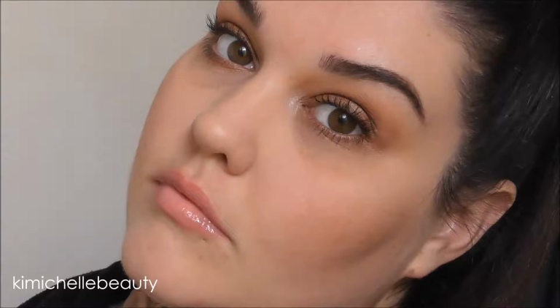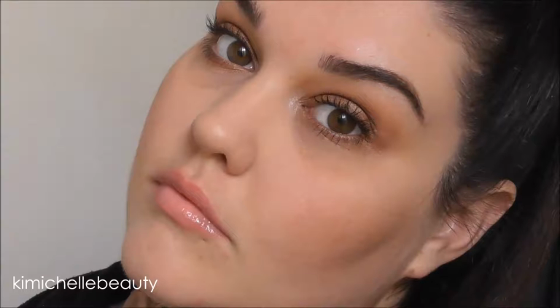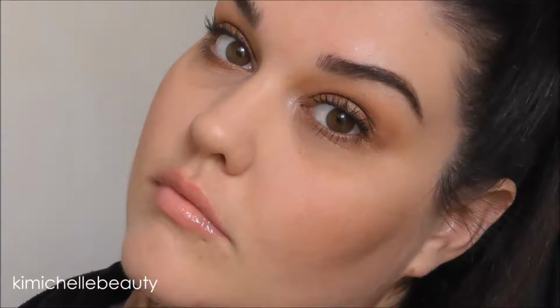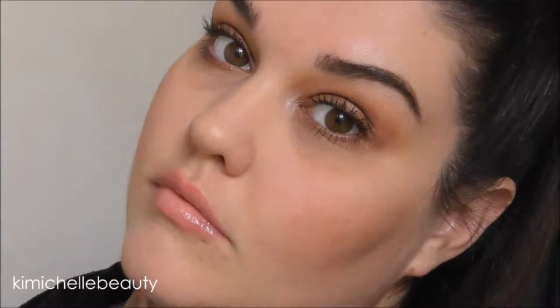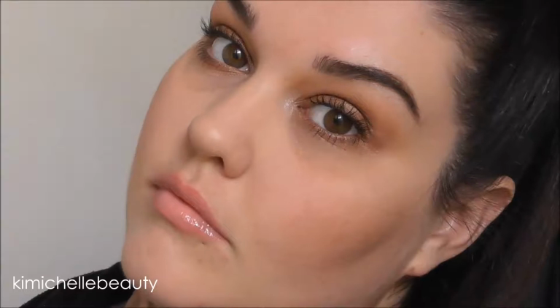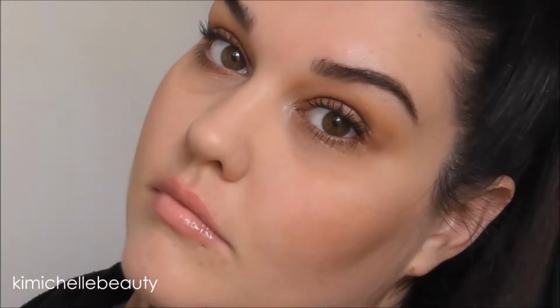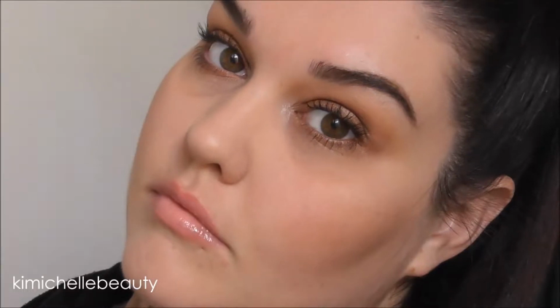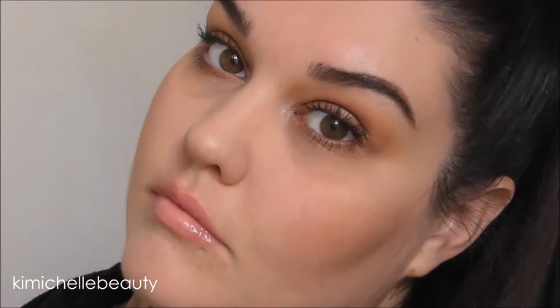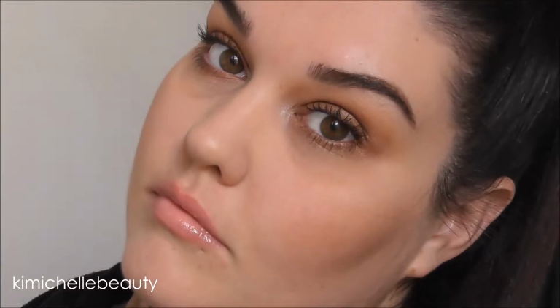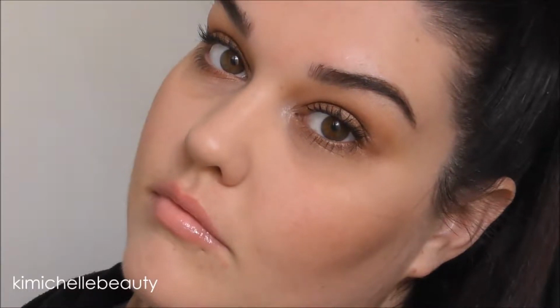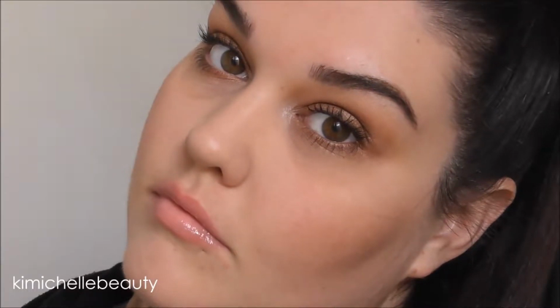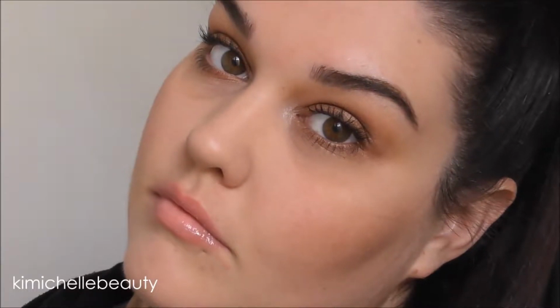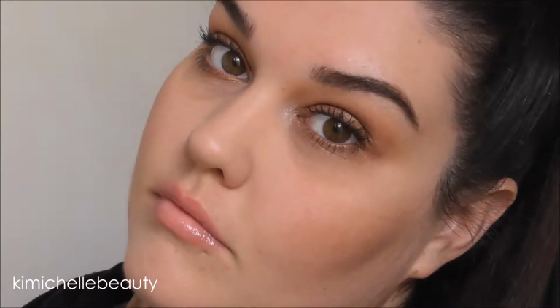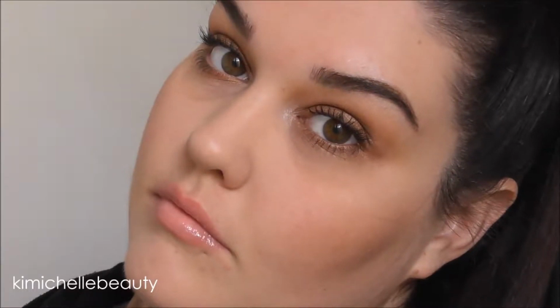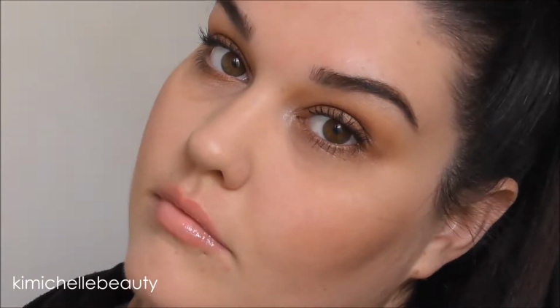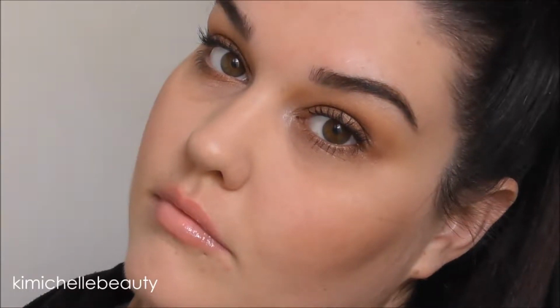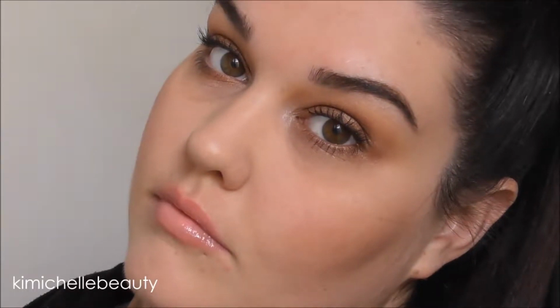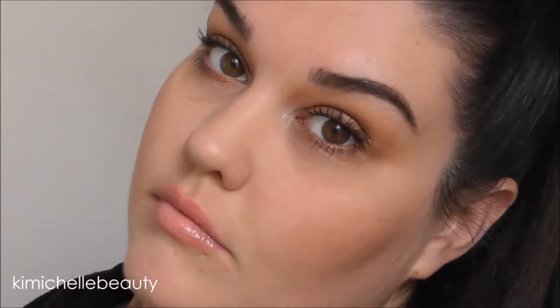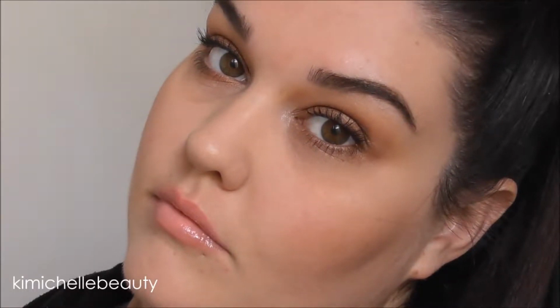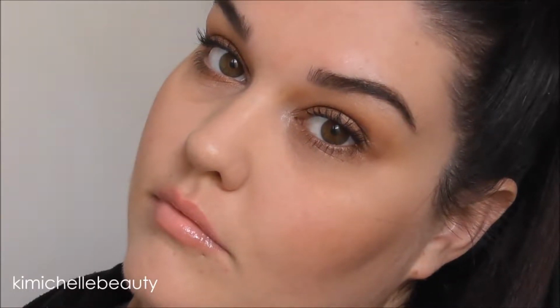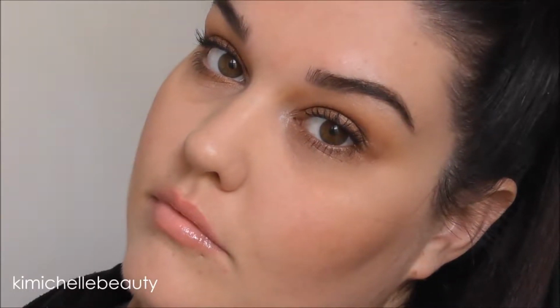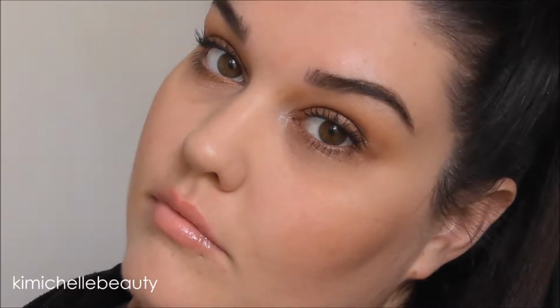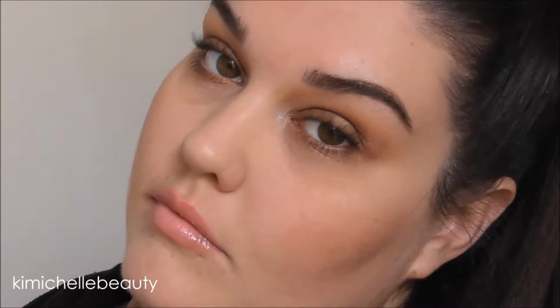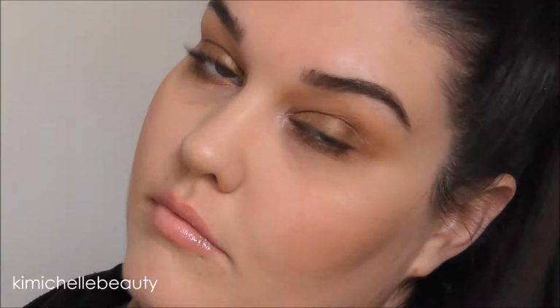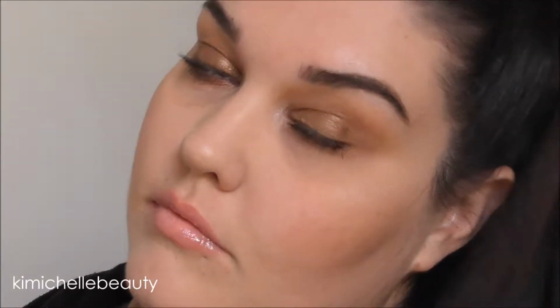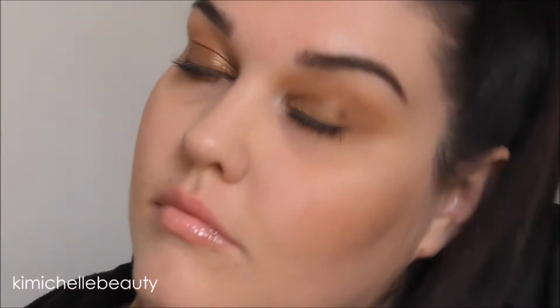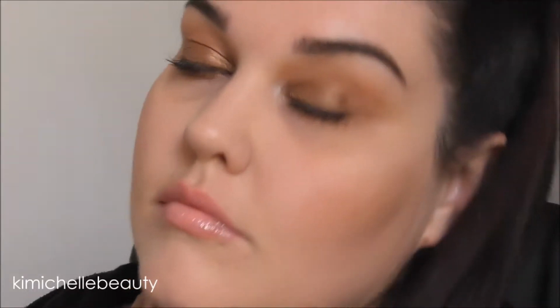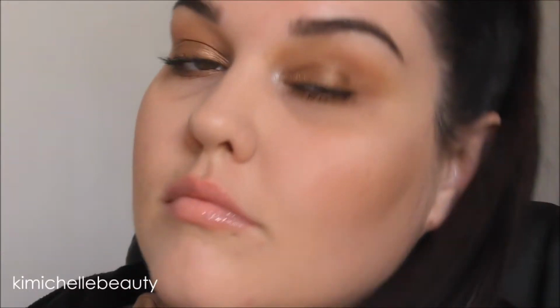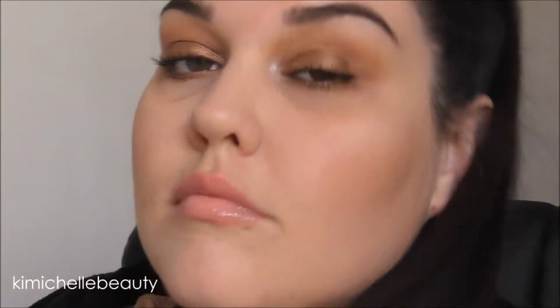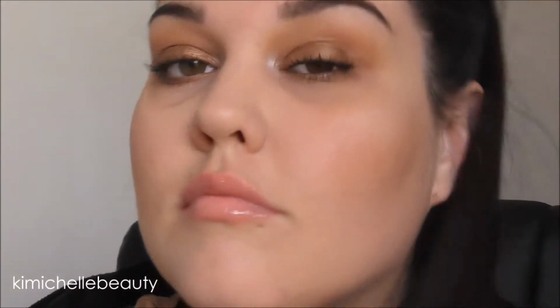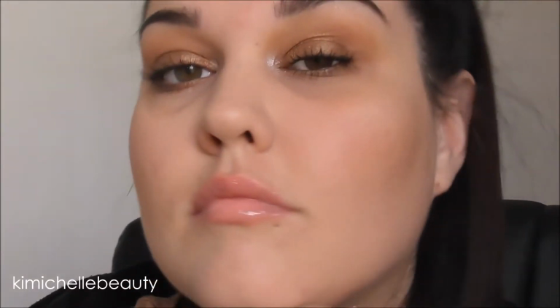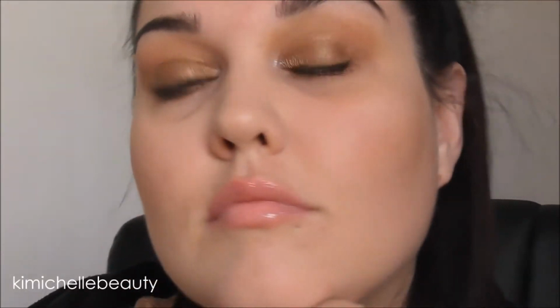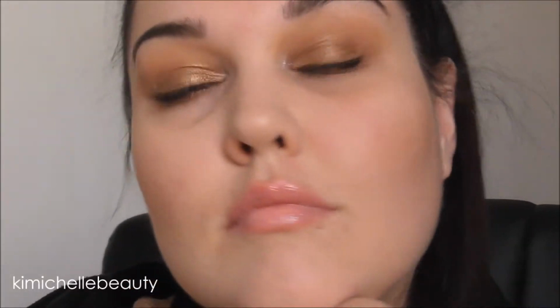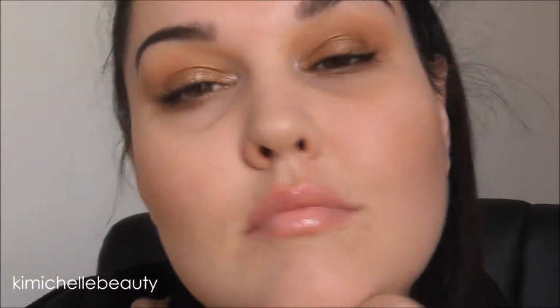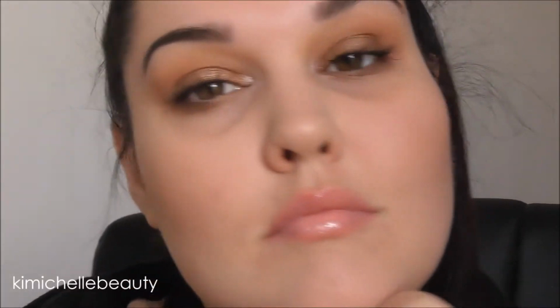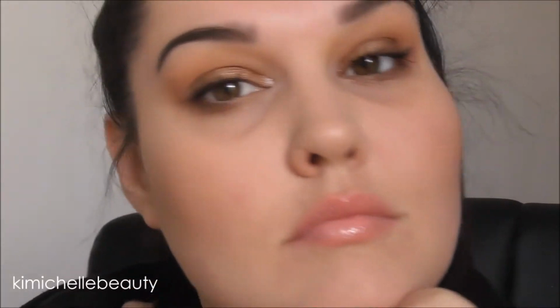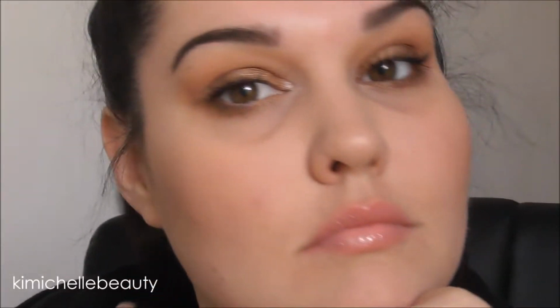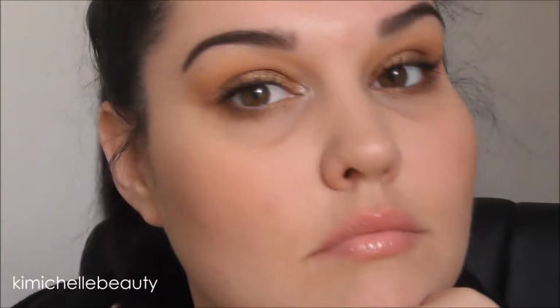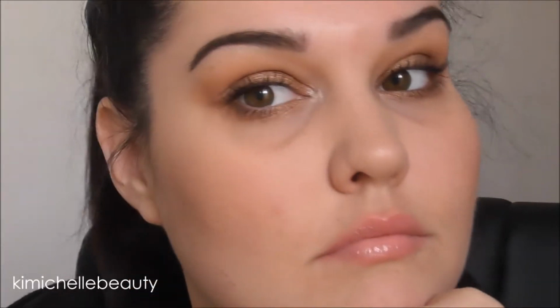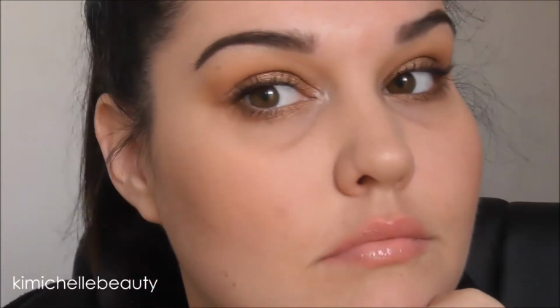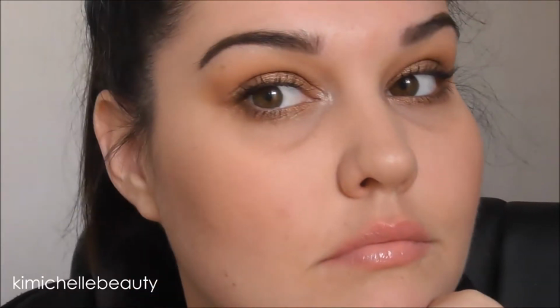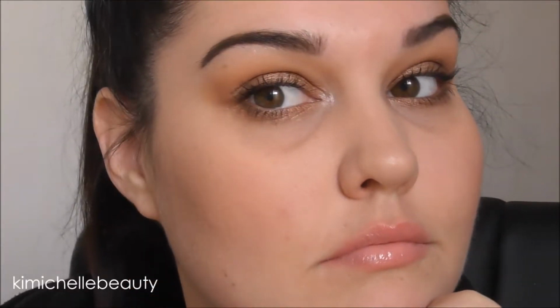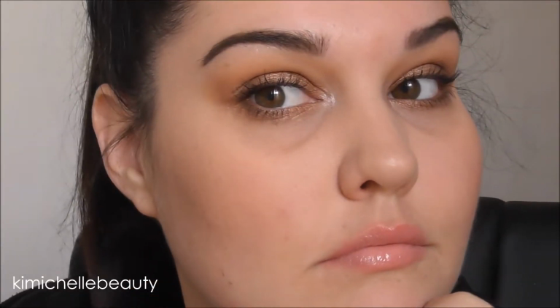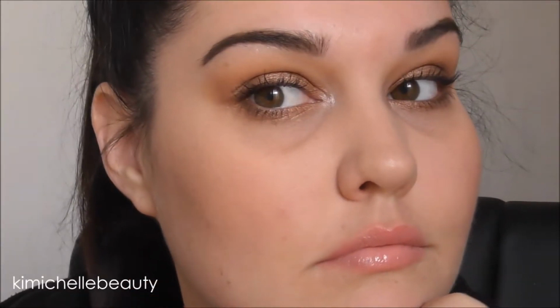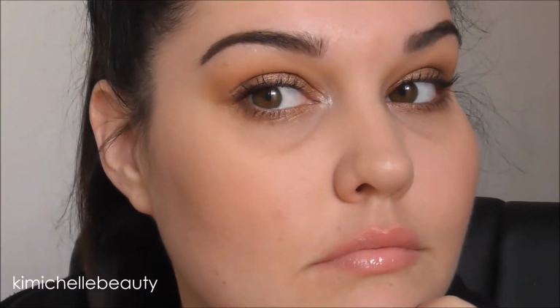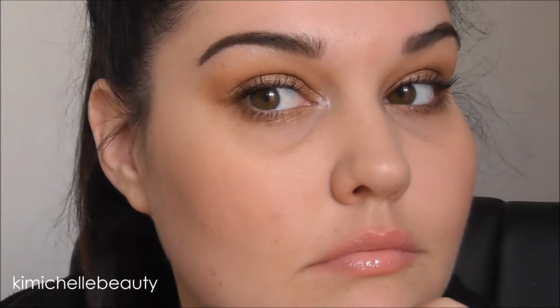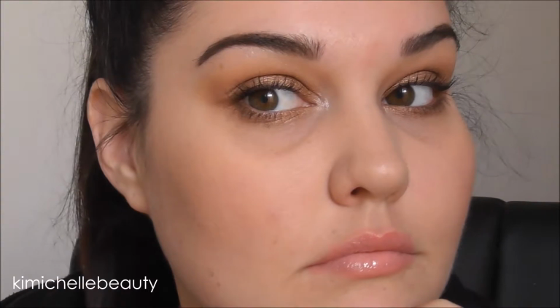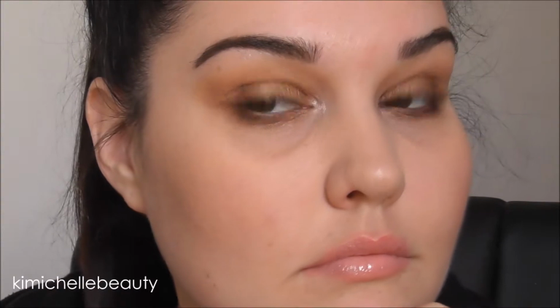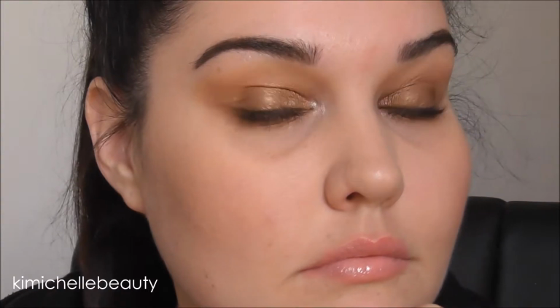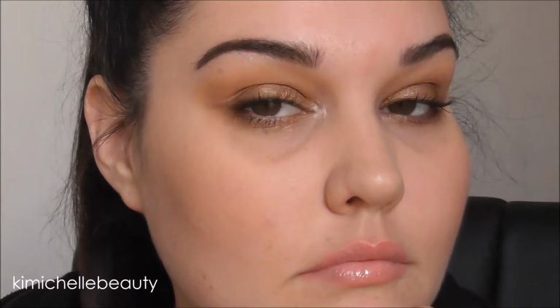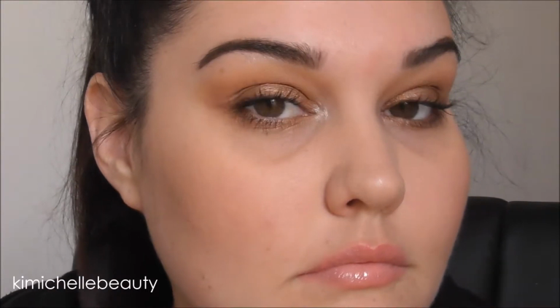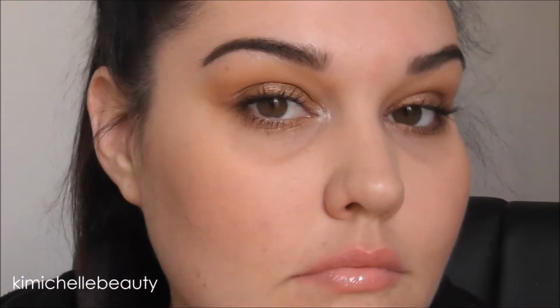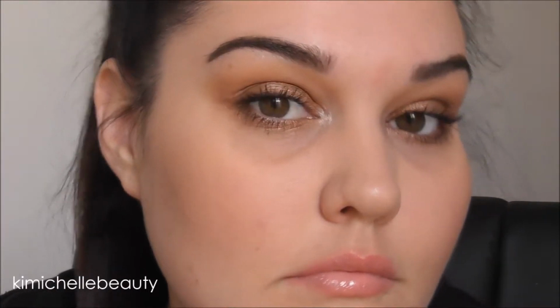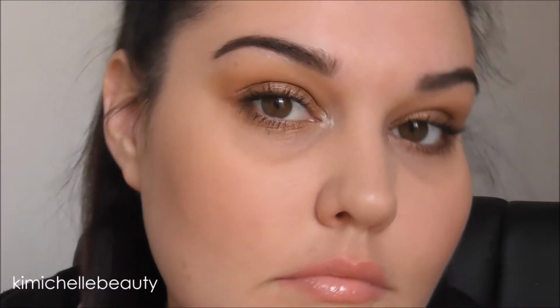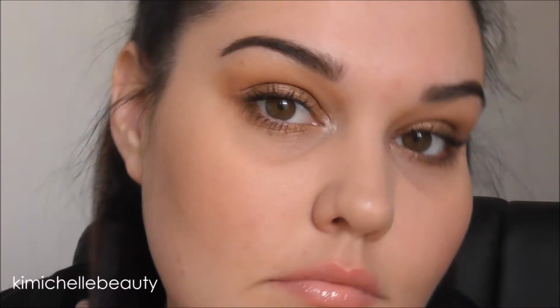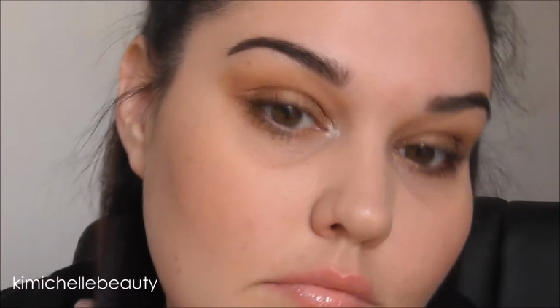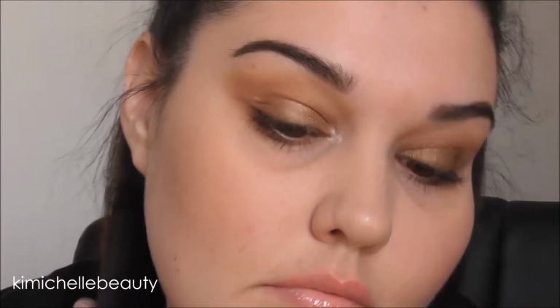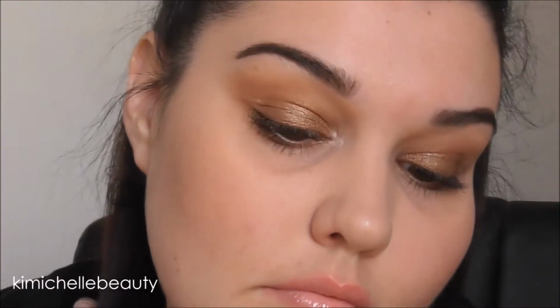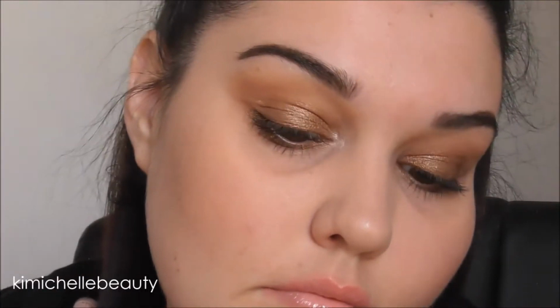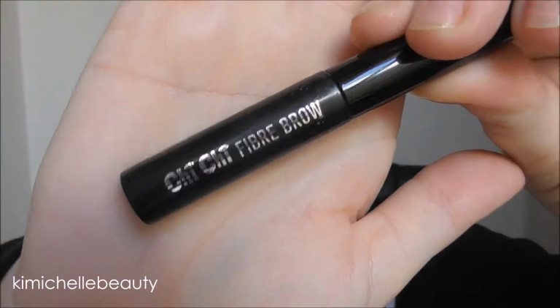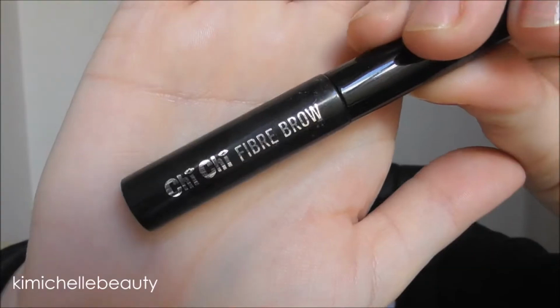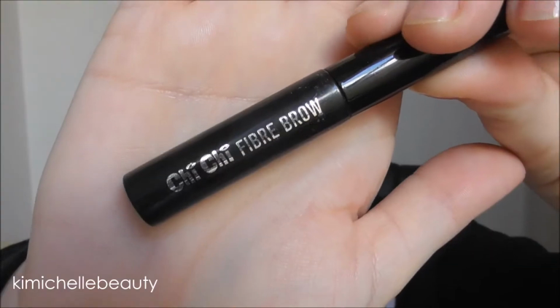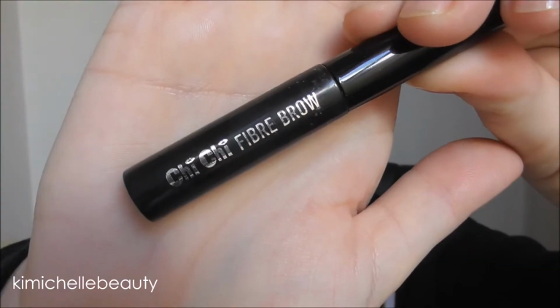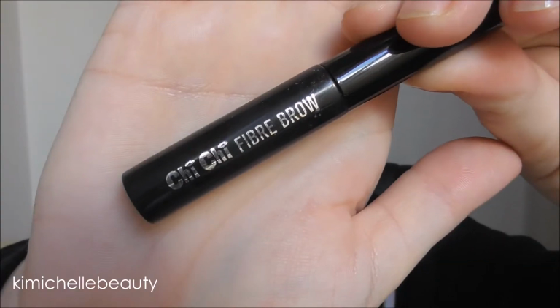Hello guys and welcome back to my channel. In today's video I'm going to show you my everyday makeup routine. This usually only takes me about five minutes.